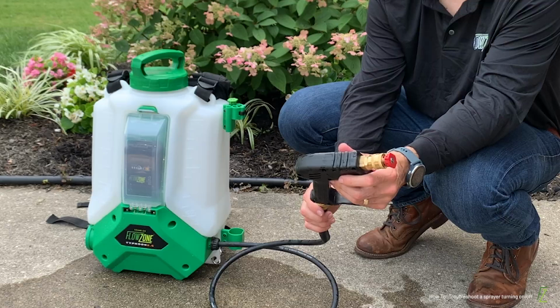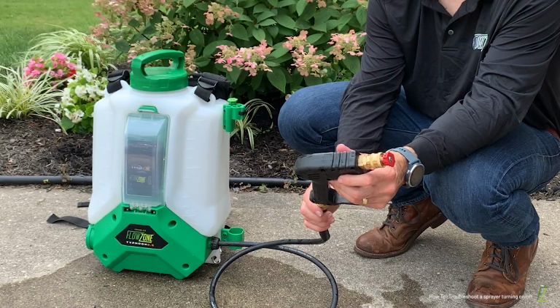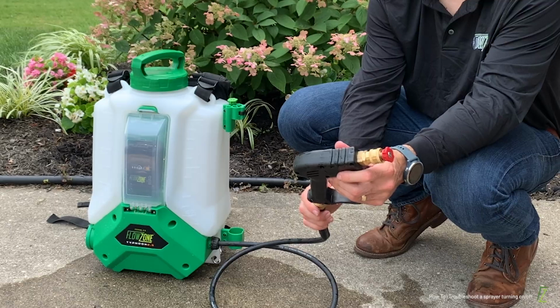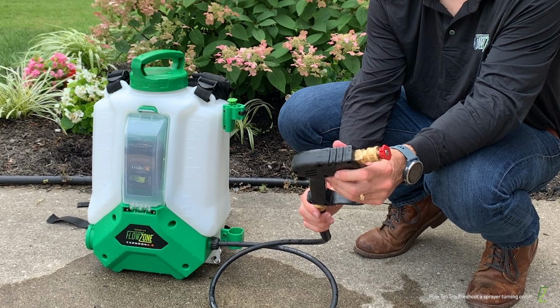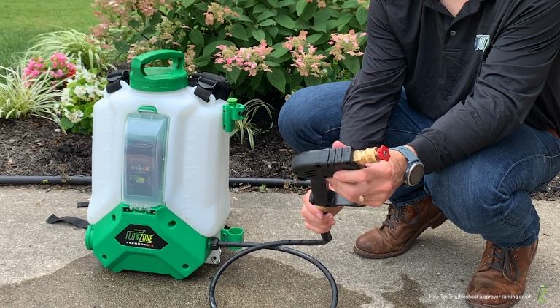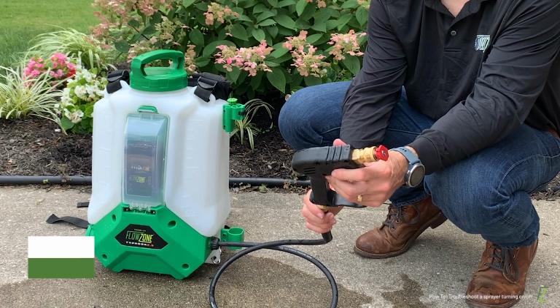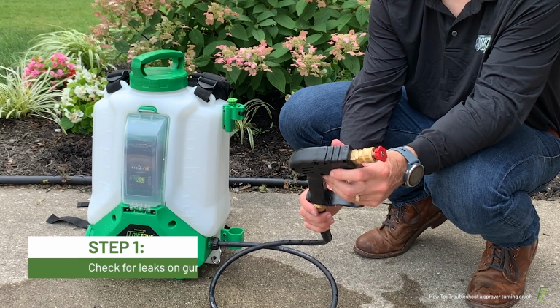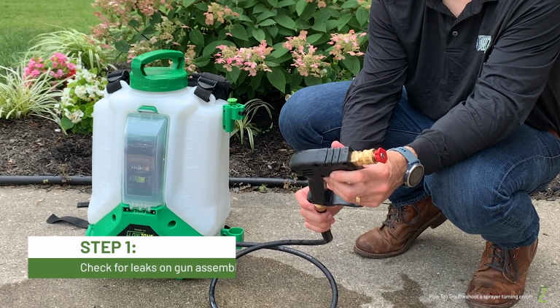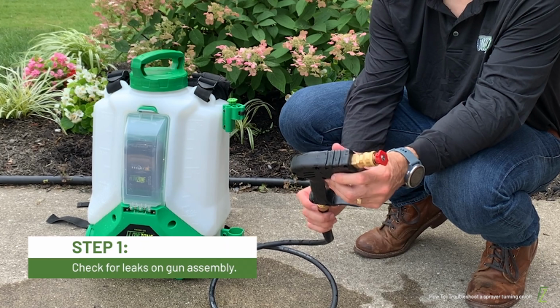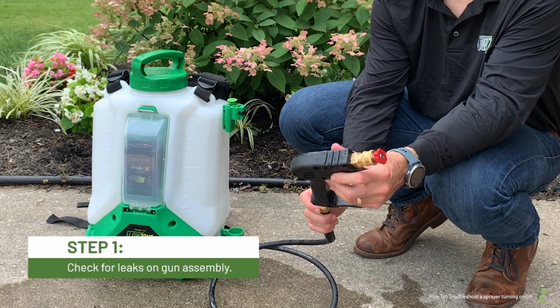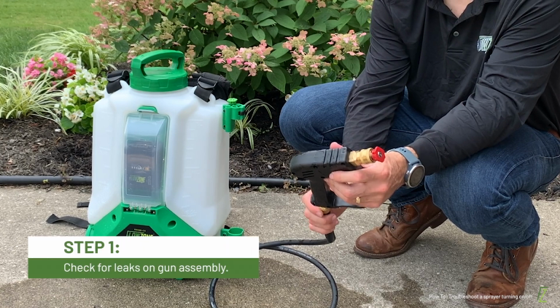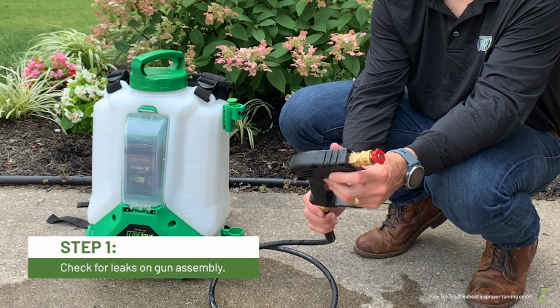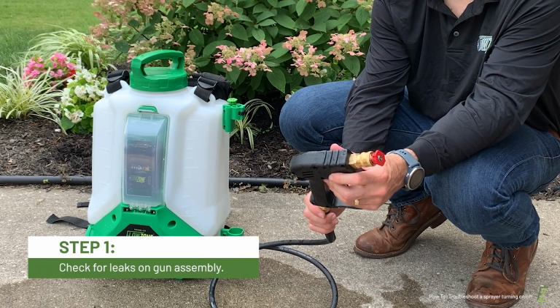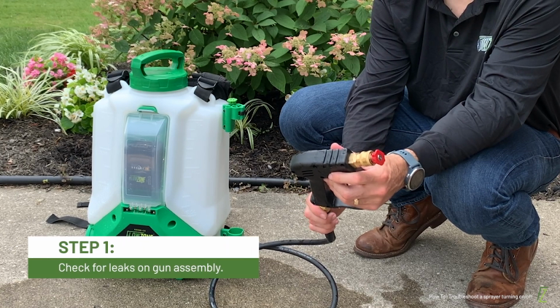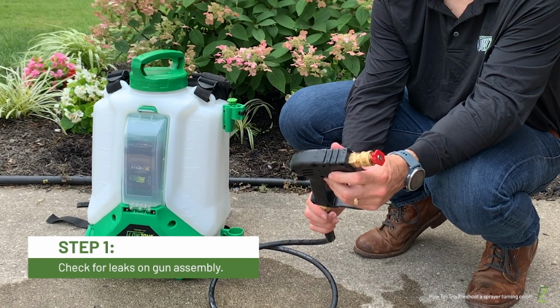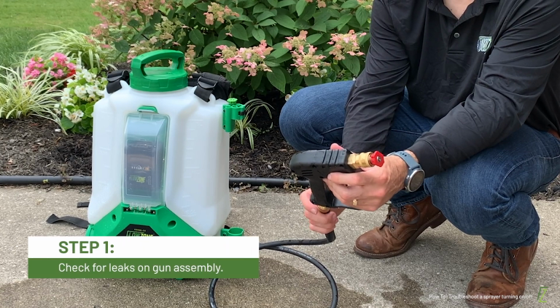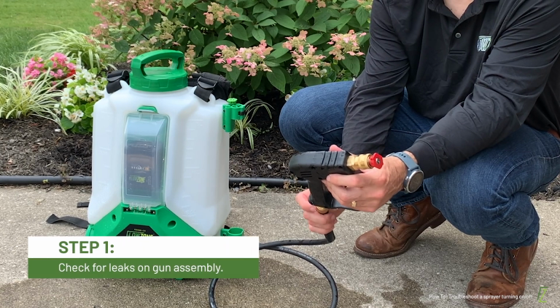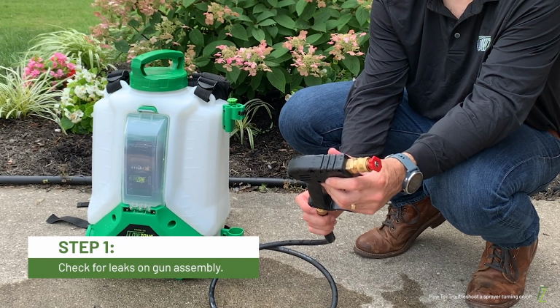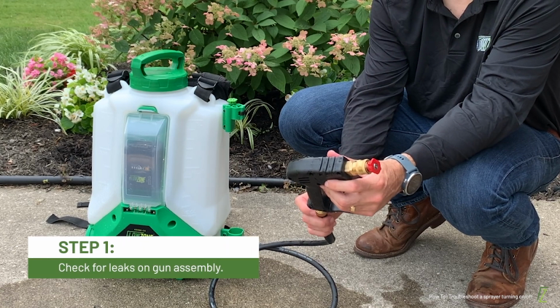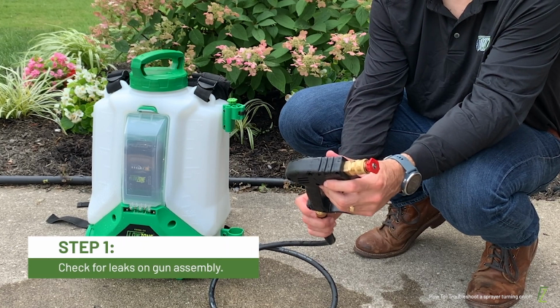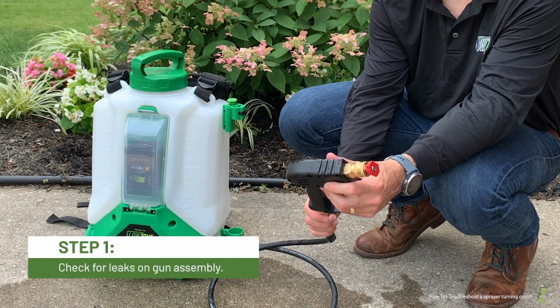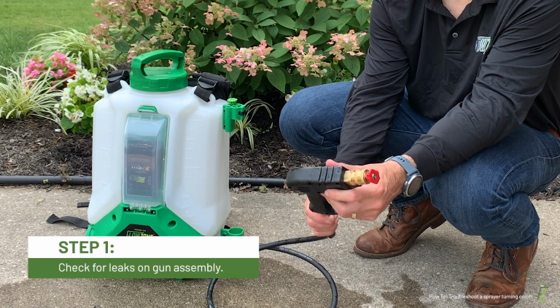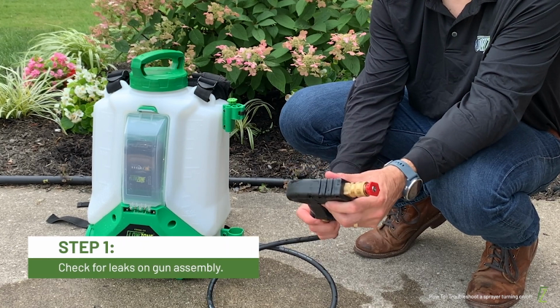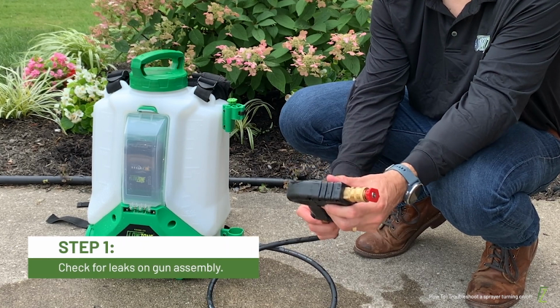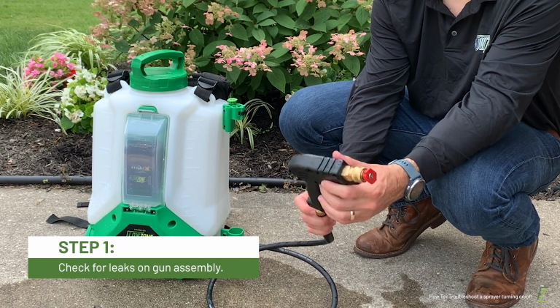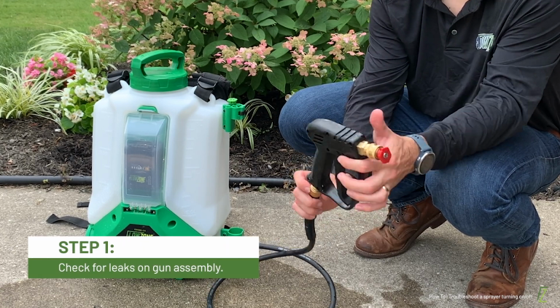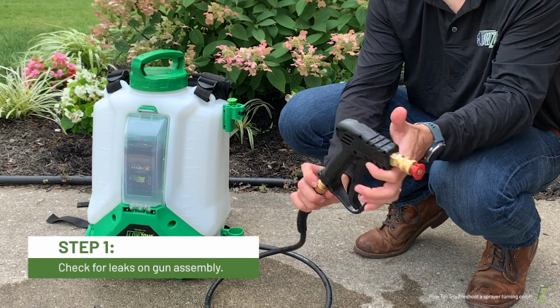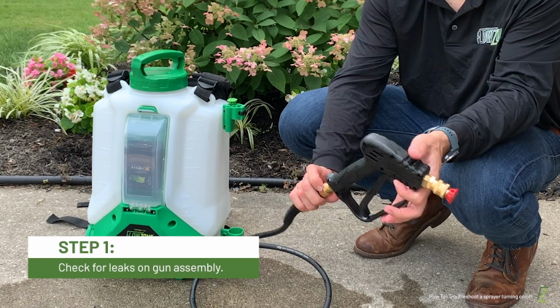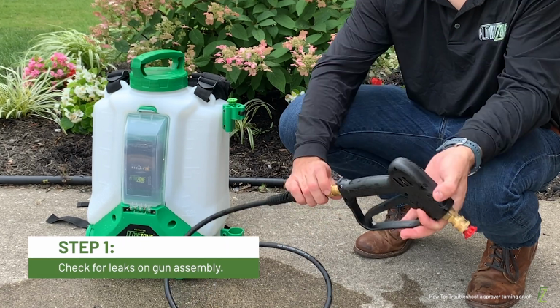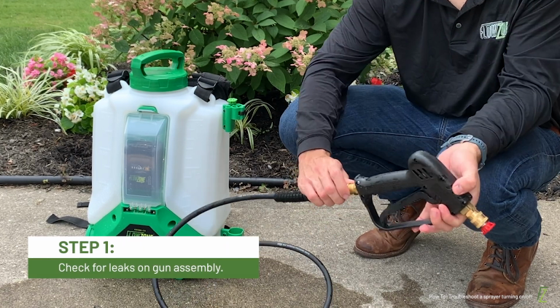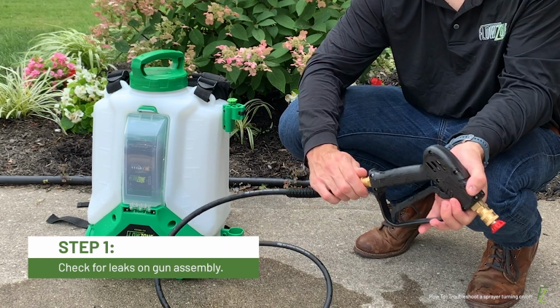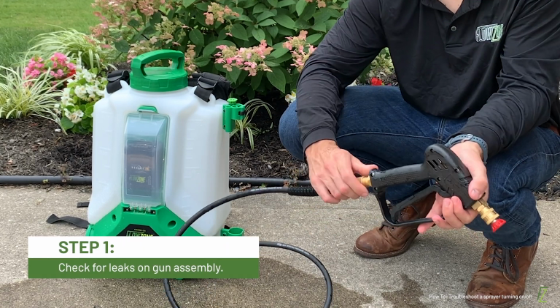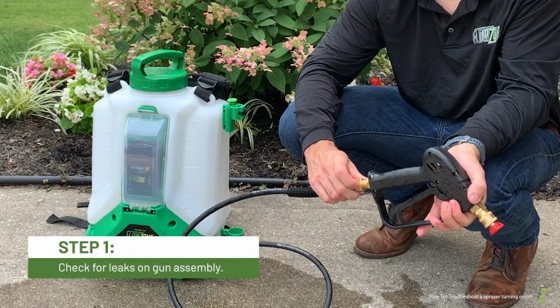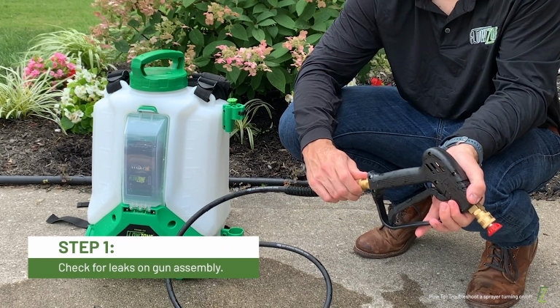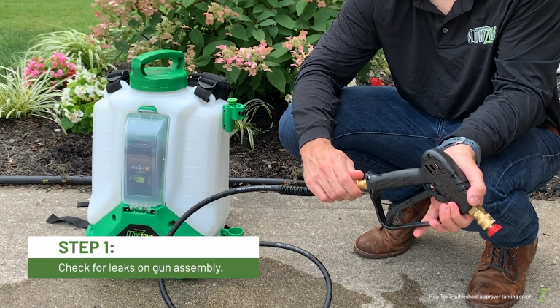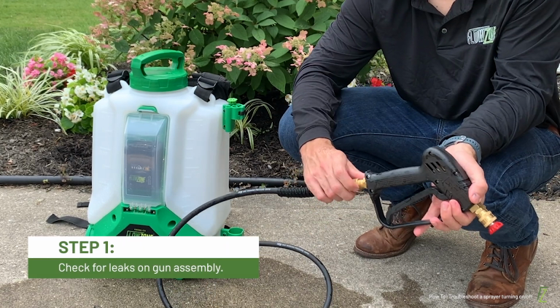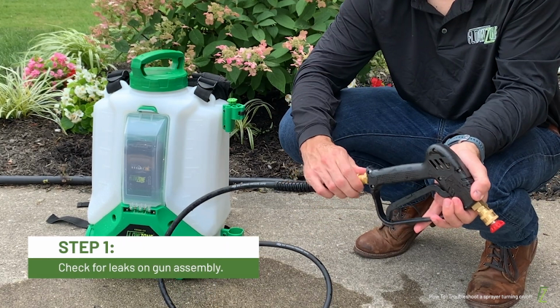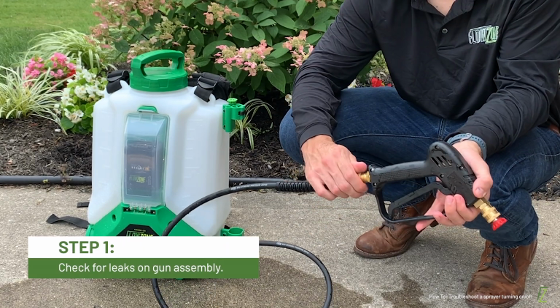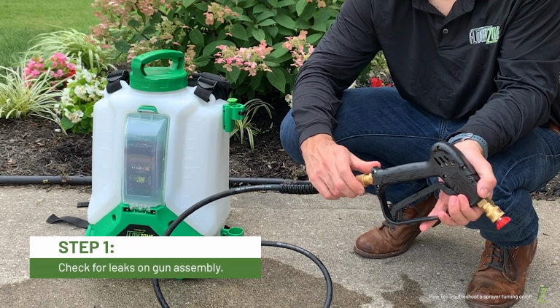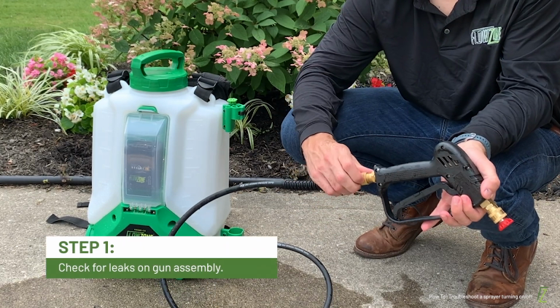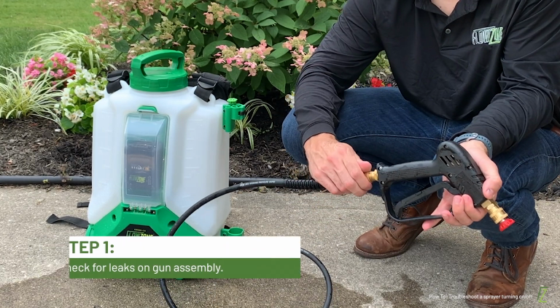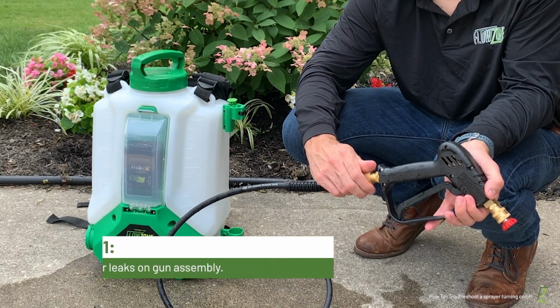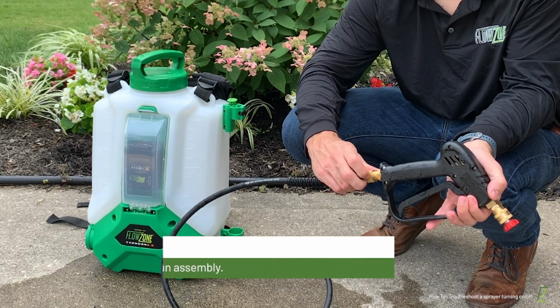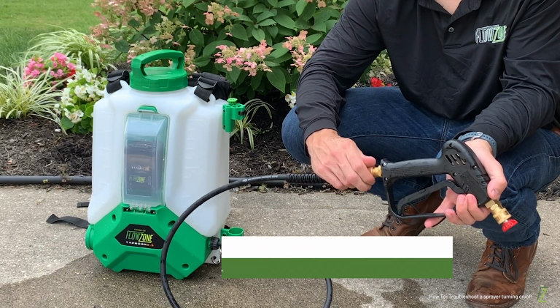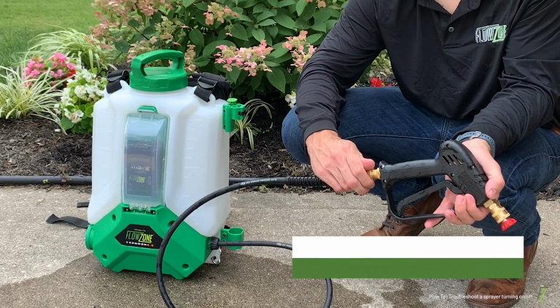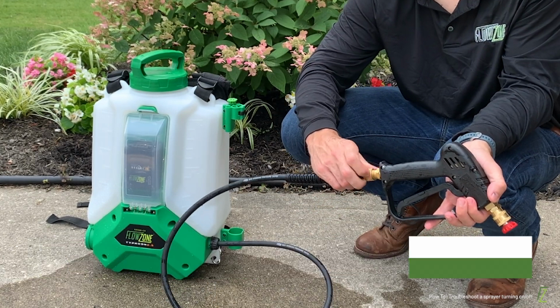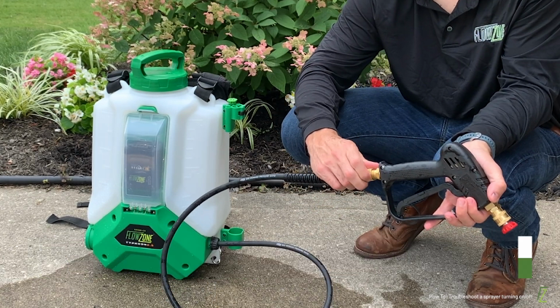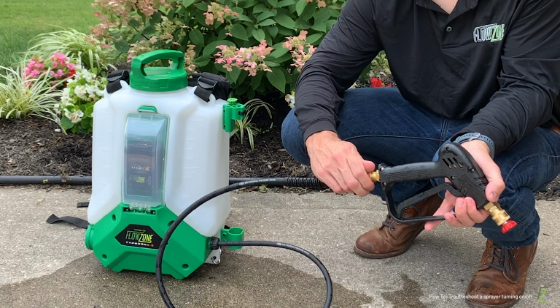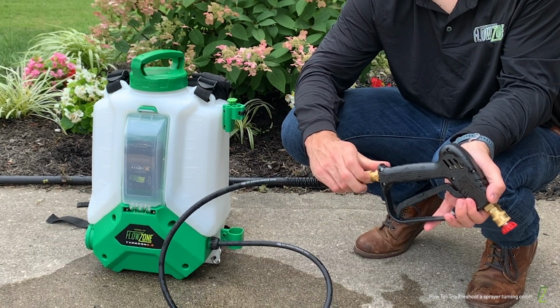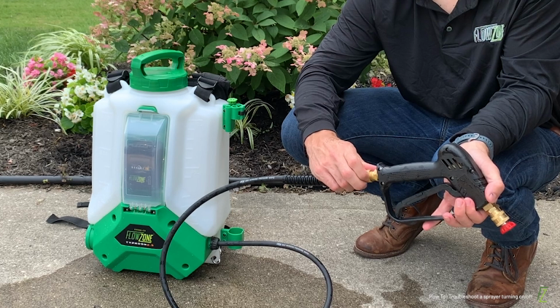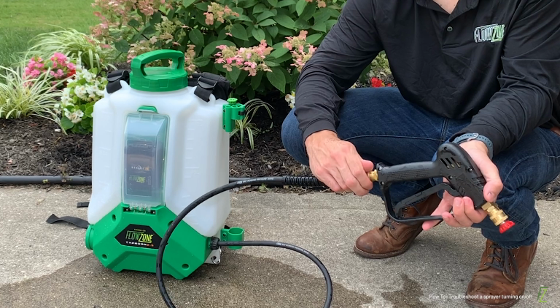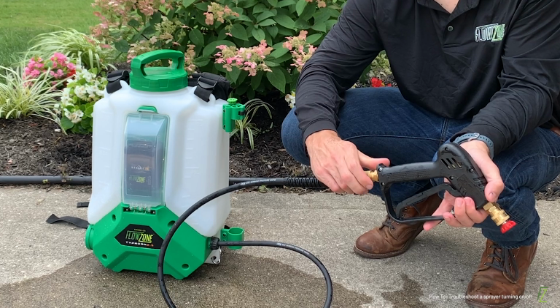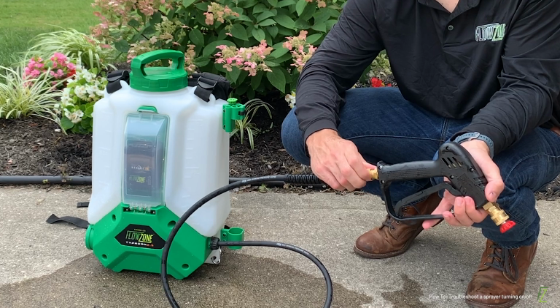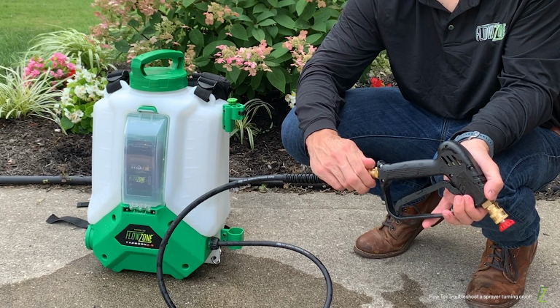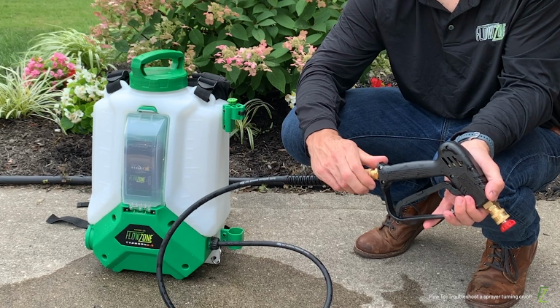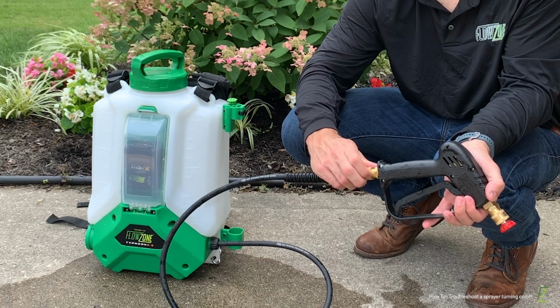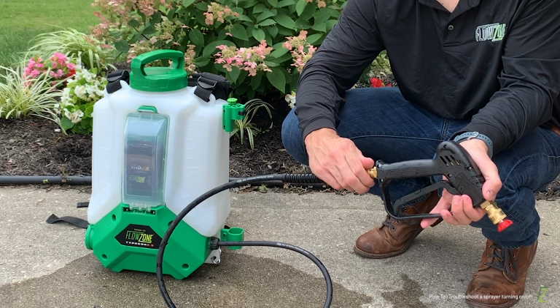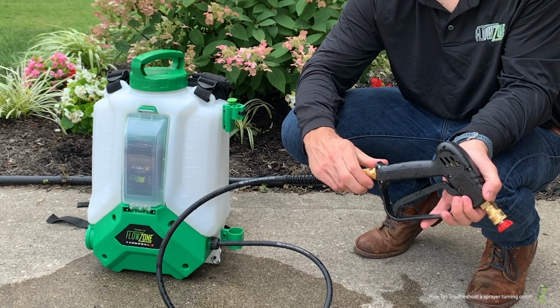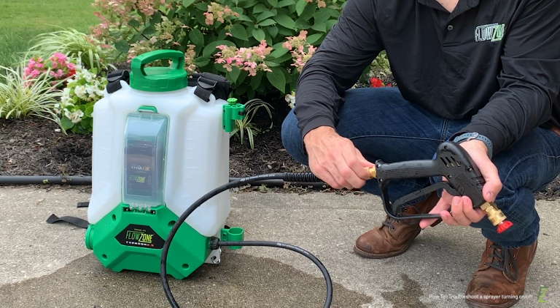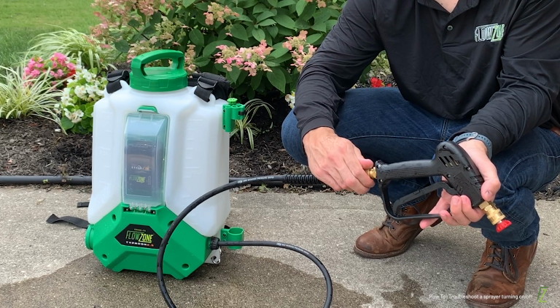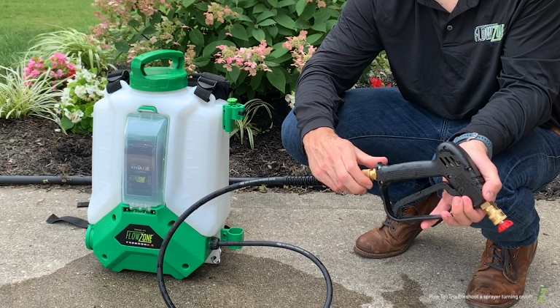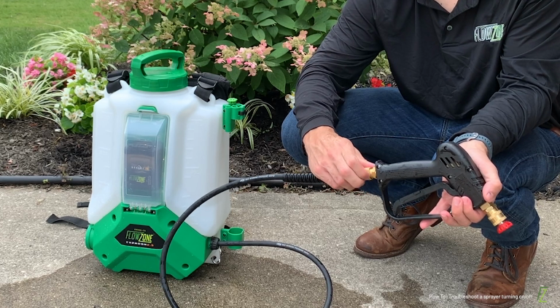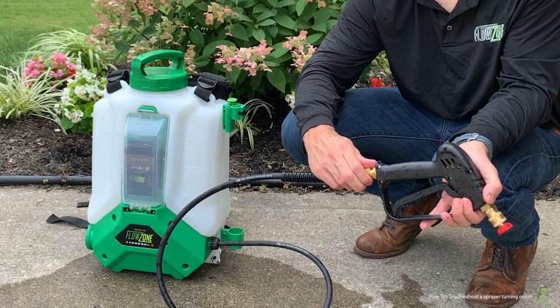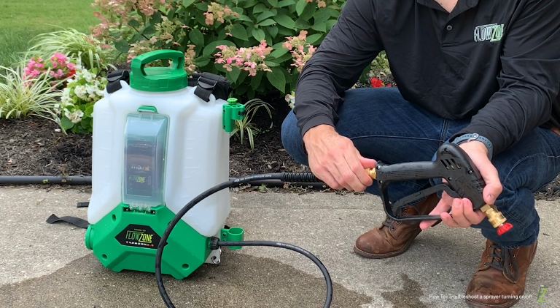The first step is to check your spray gun for leaks. Inspect all connection points between gun, hose, nozzle, and wand closely.